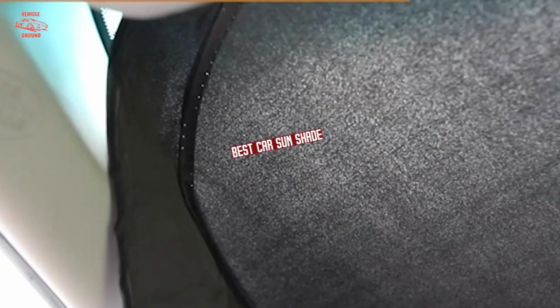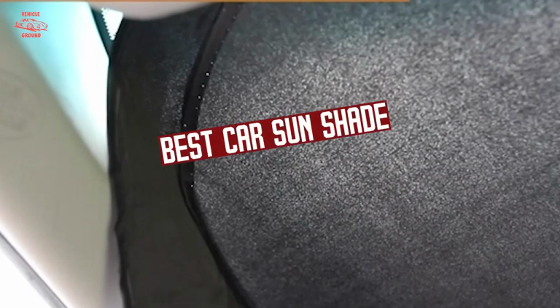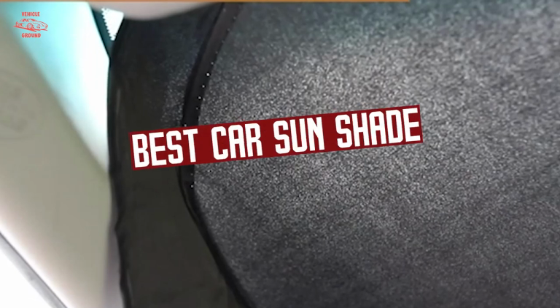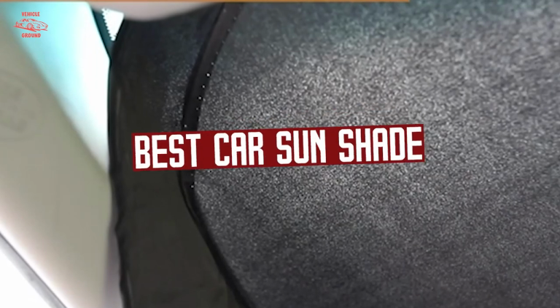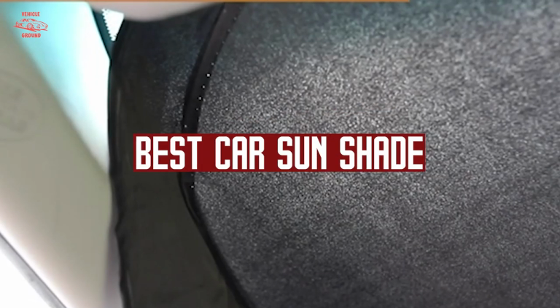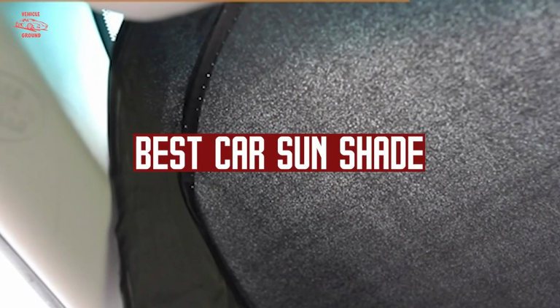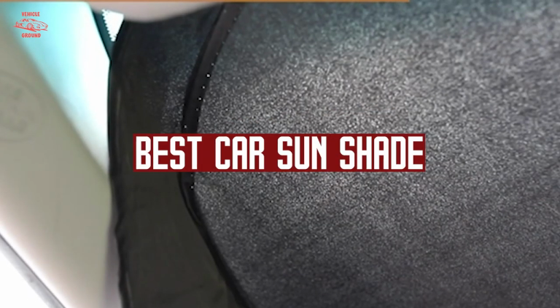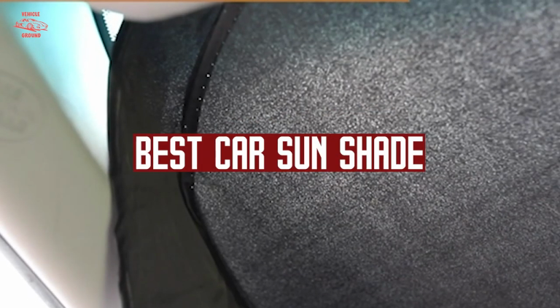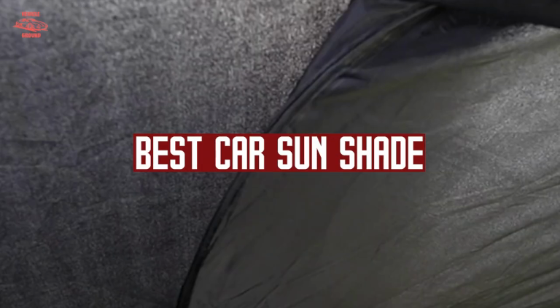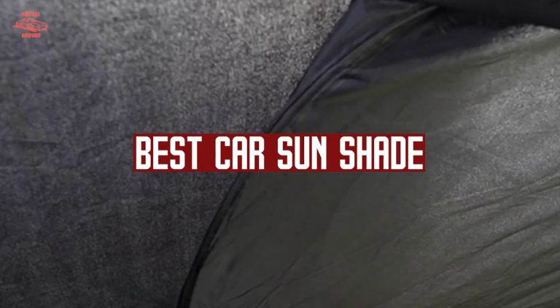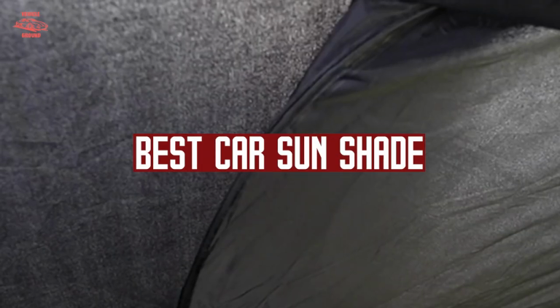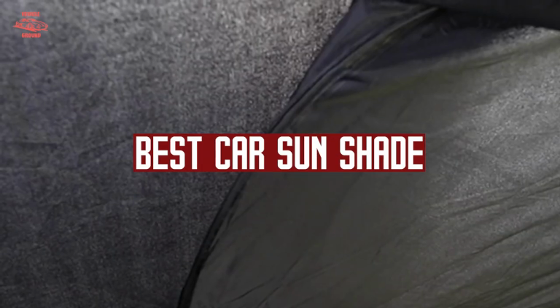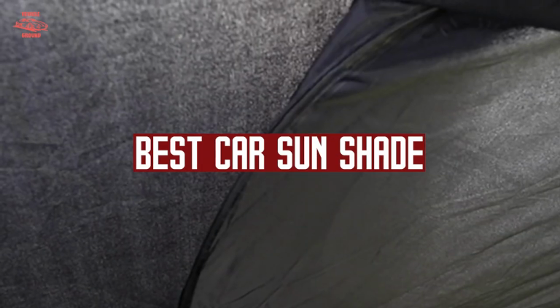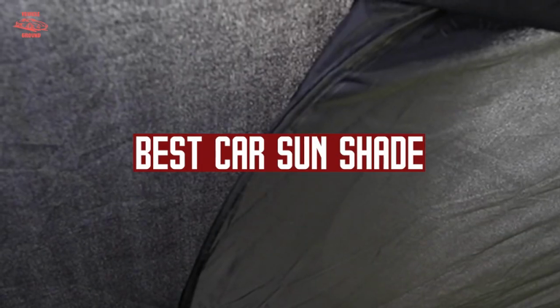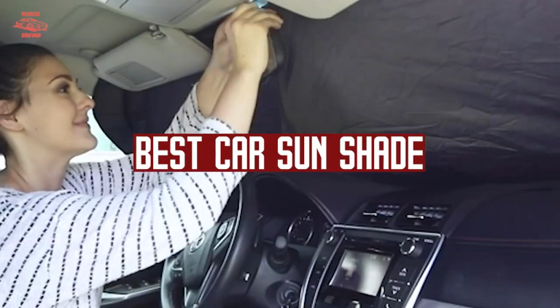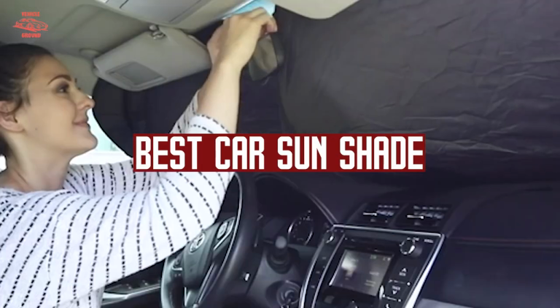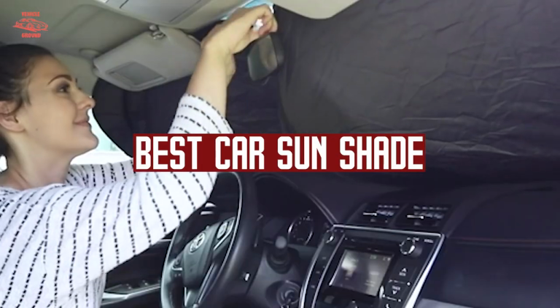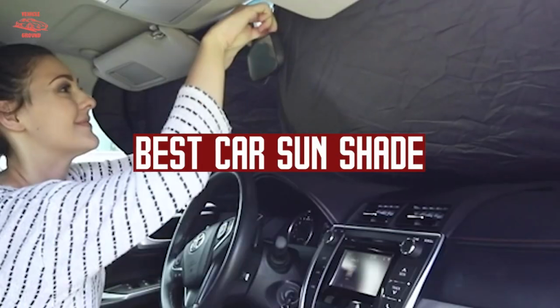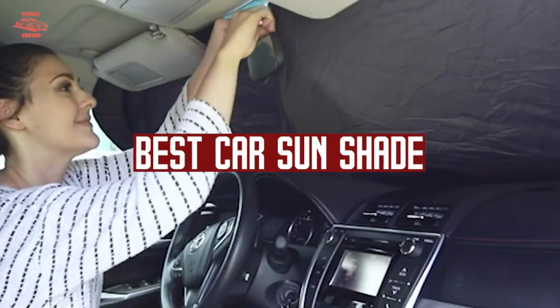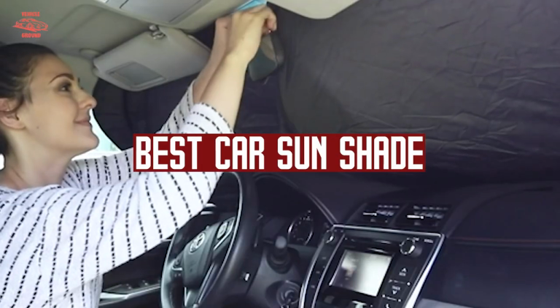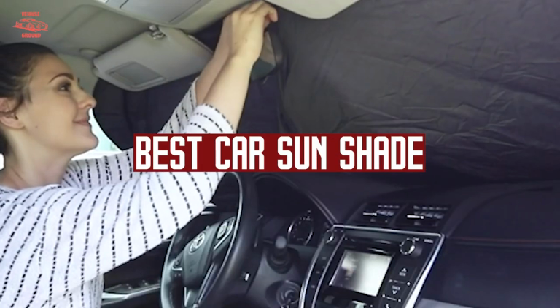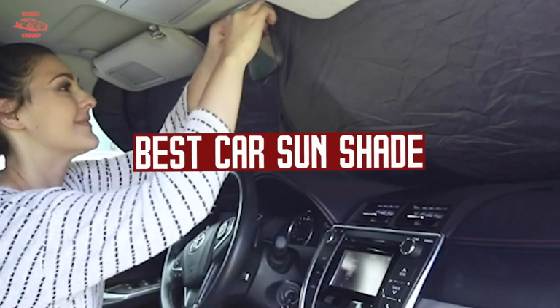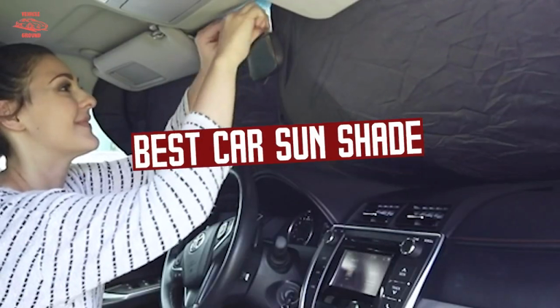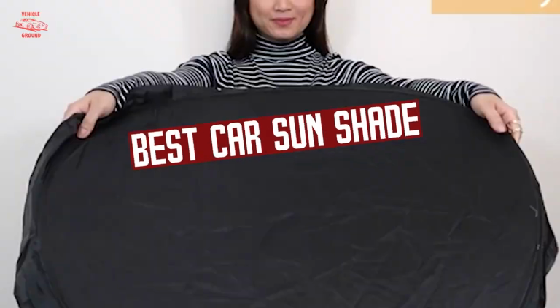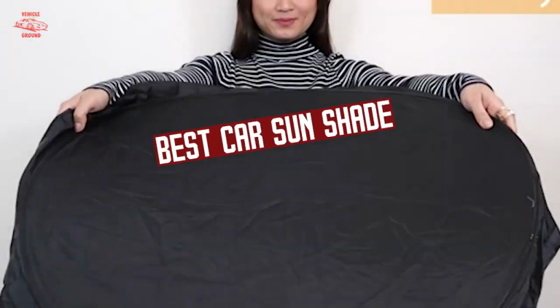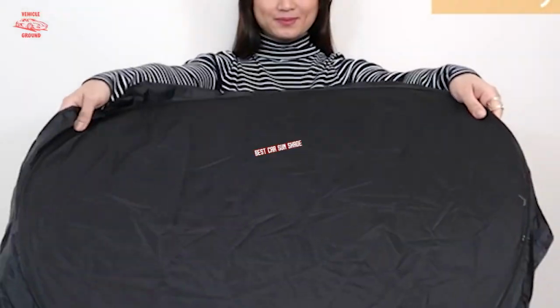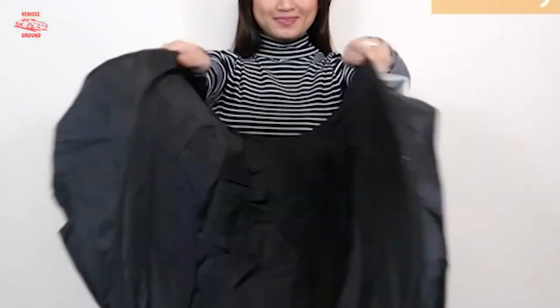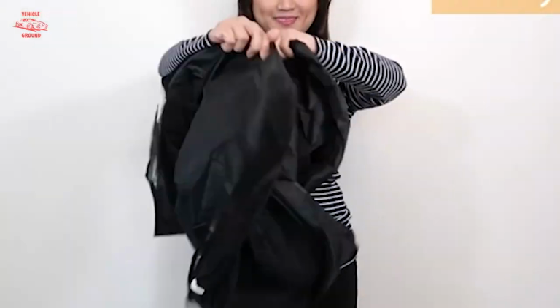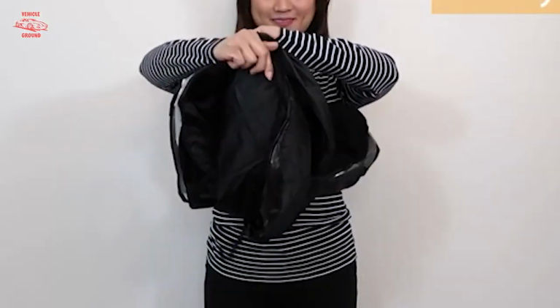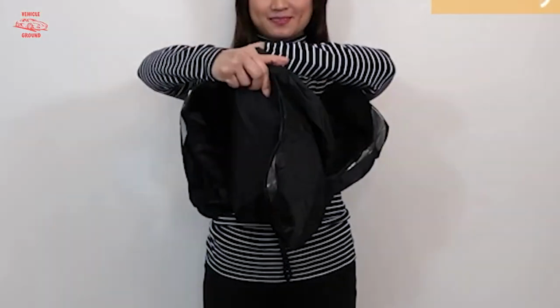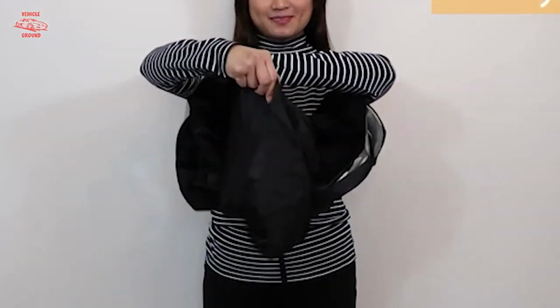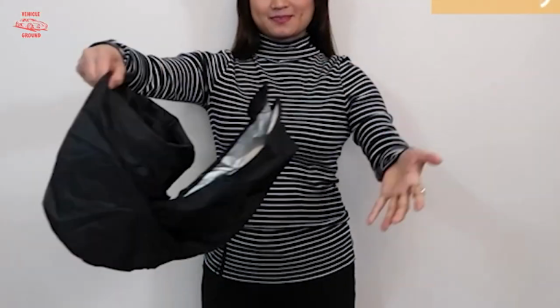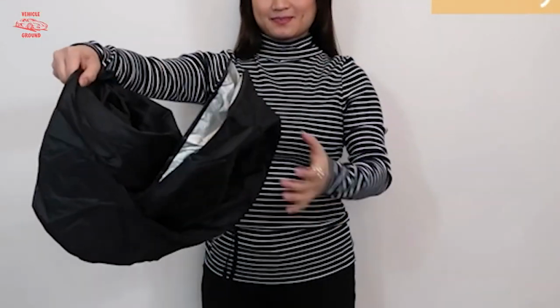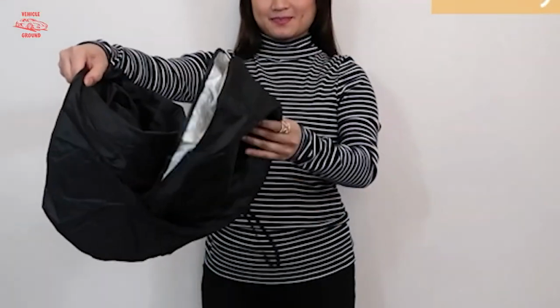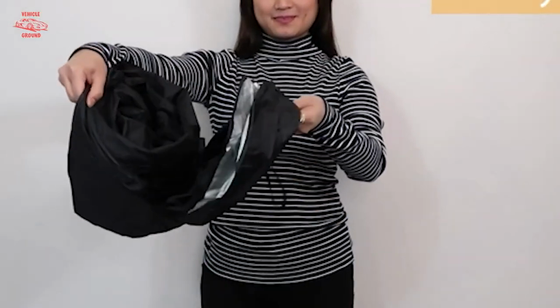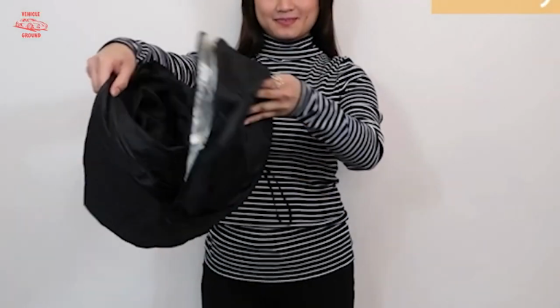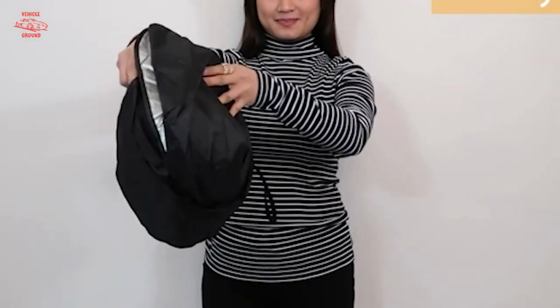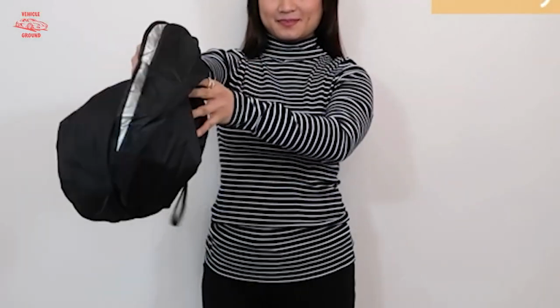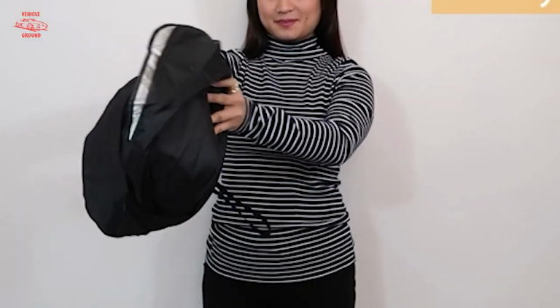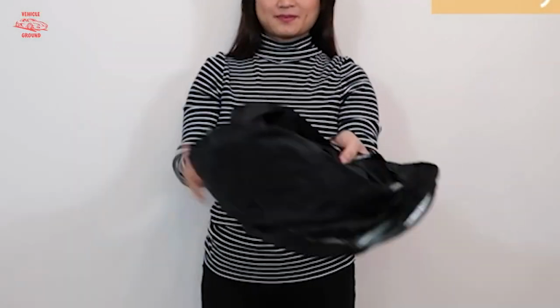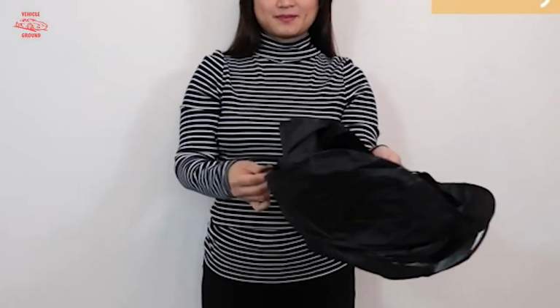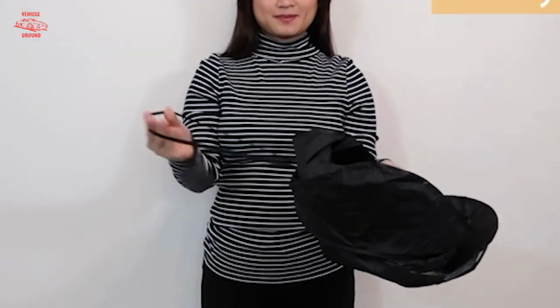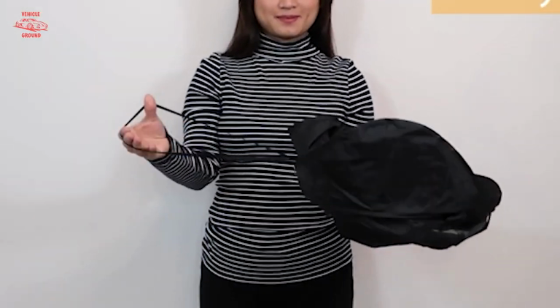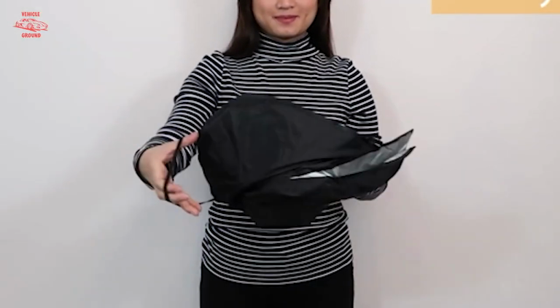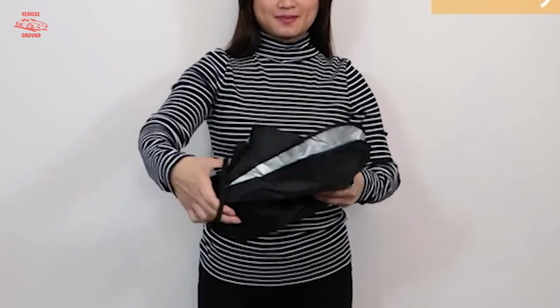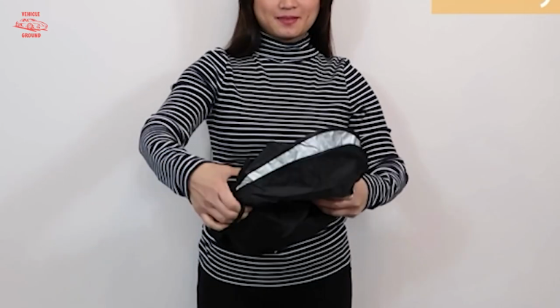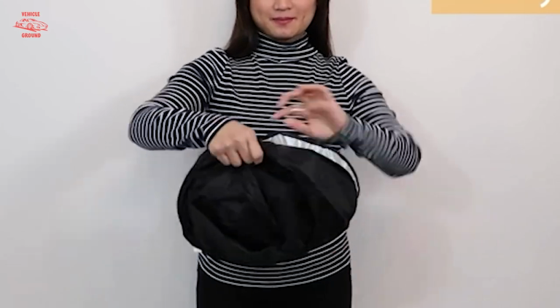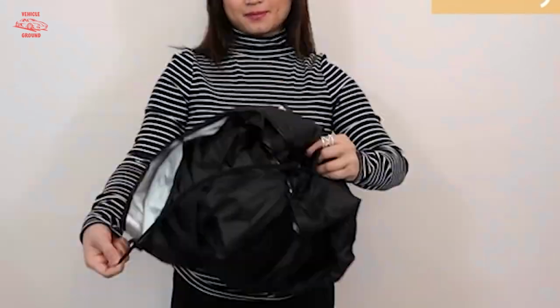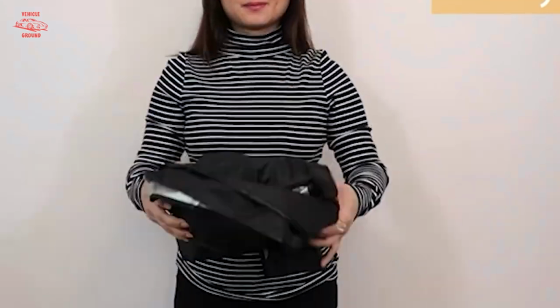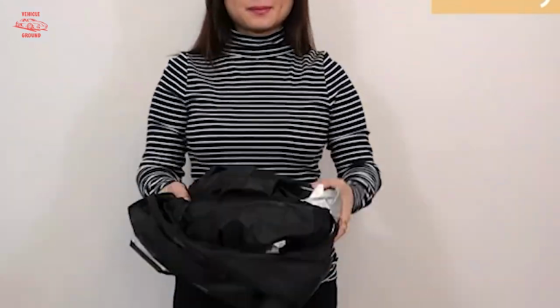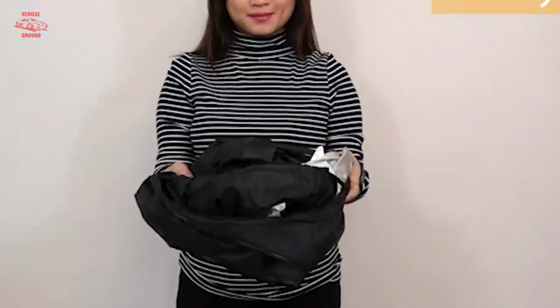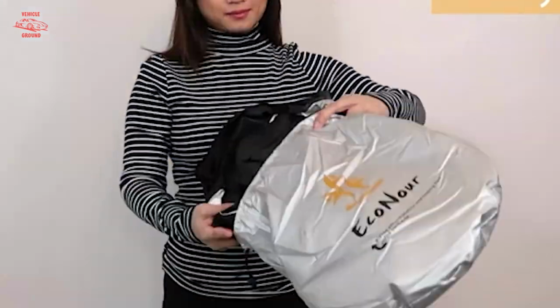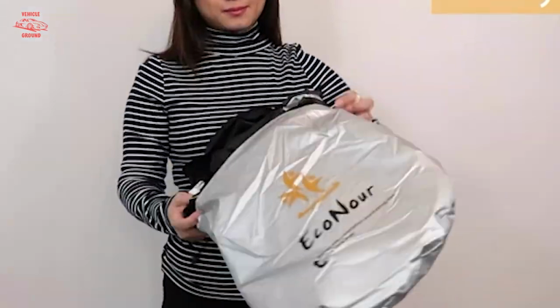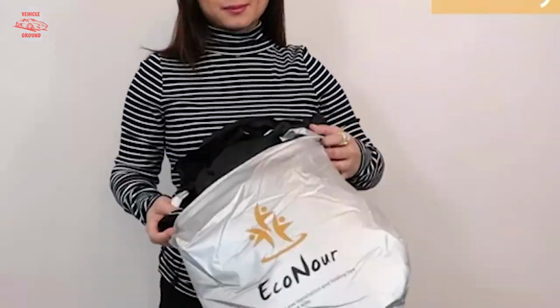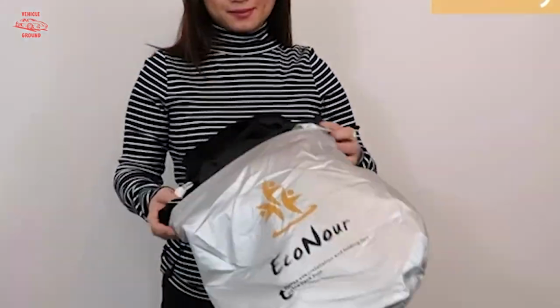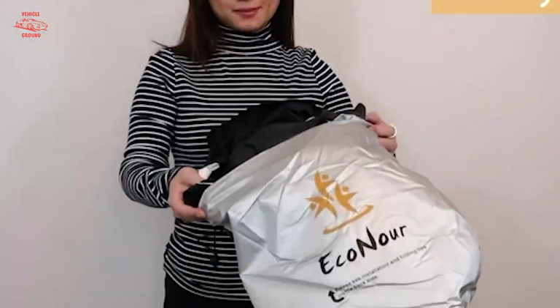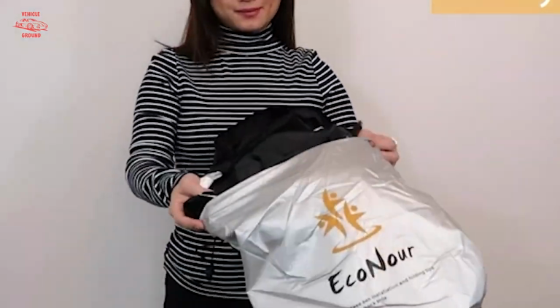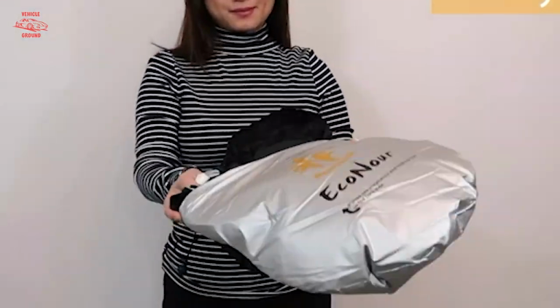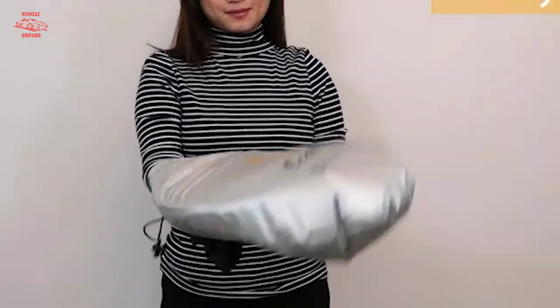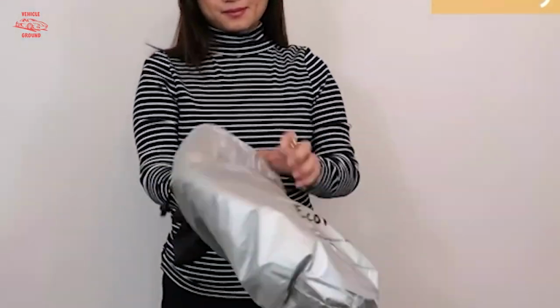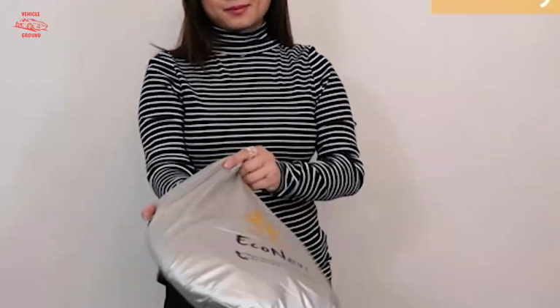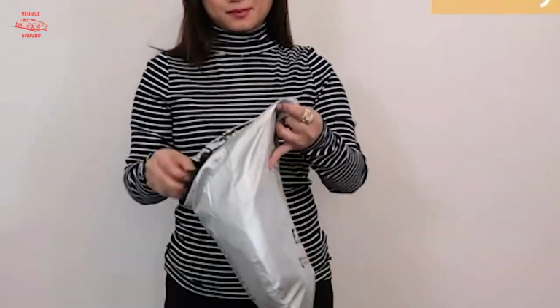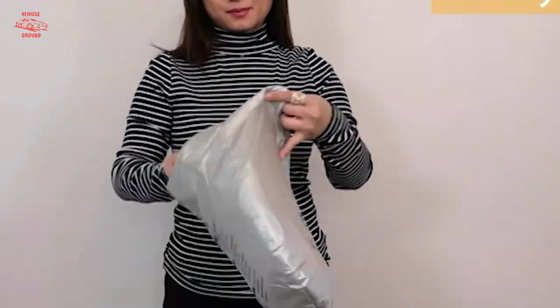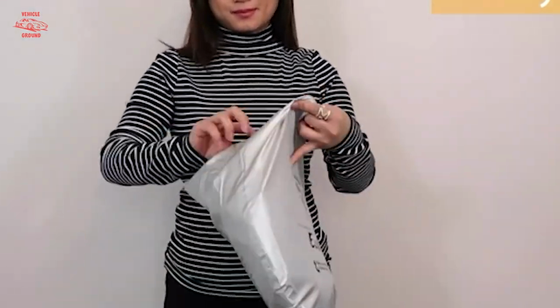If you want to get a good quality best car sunshade according to your needs, then watch the video till the end and then decide. So let's get started.